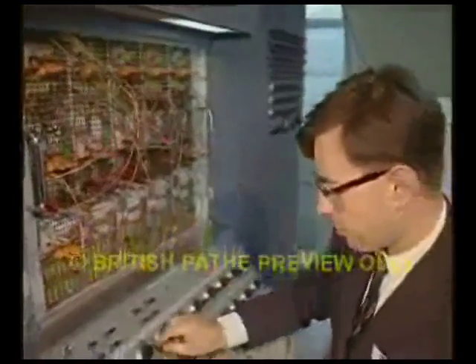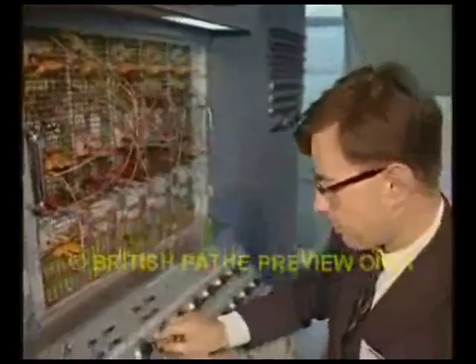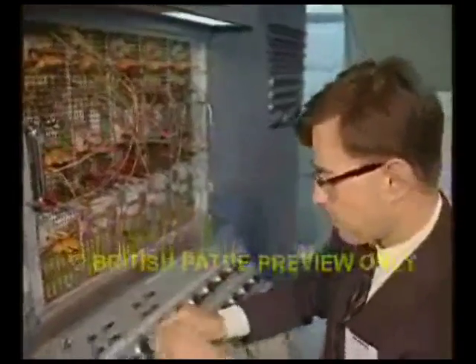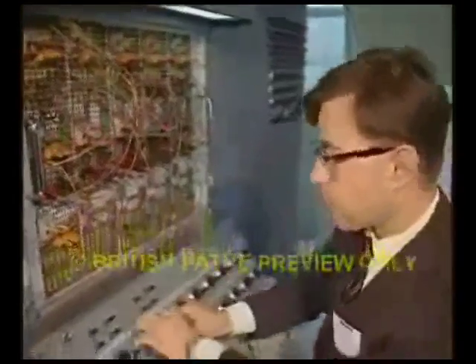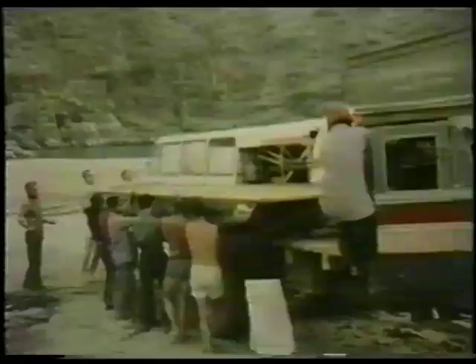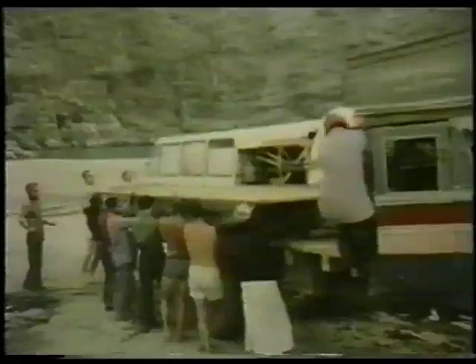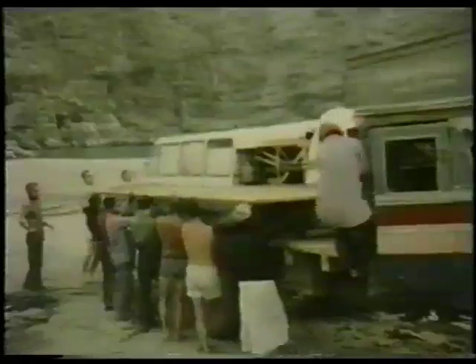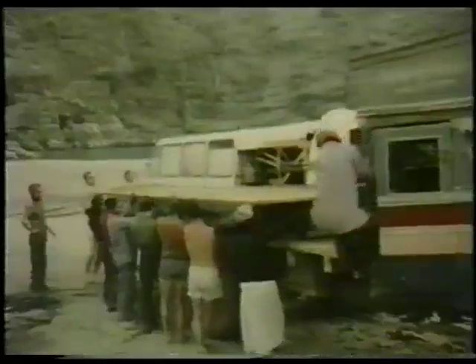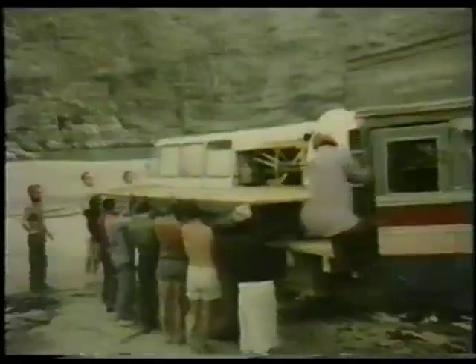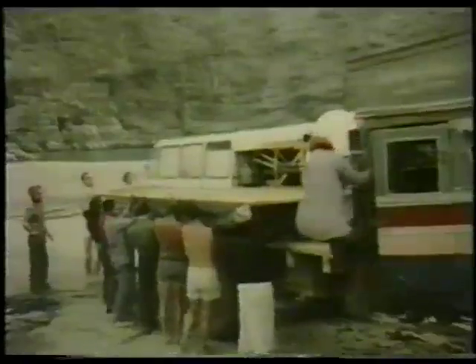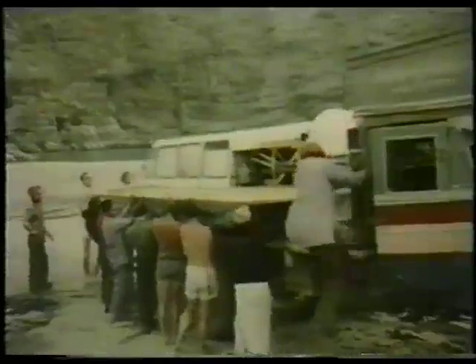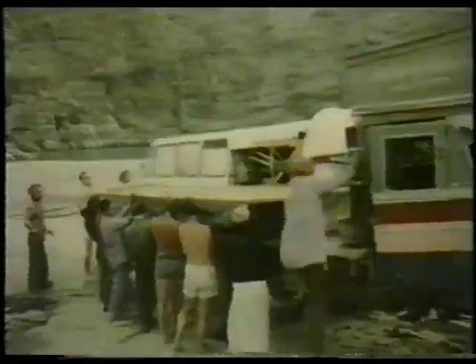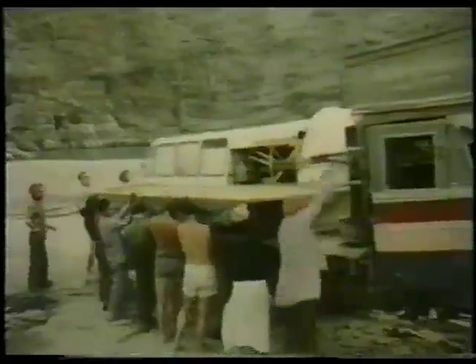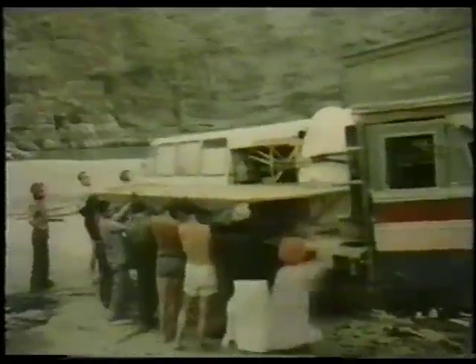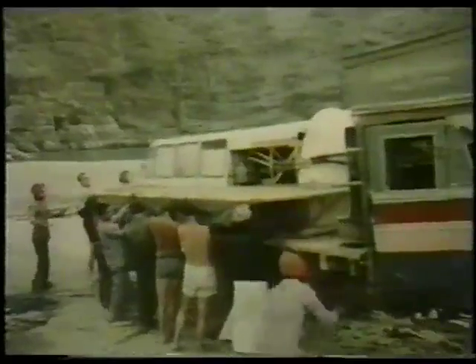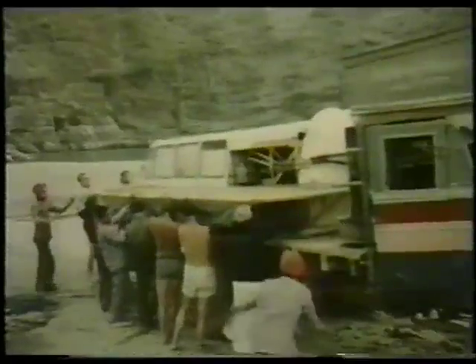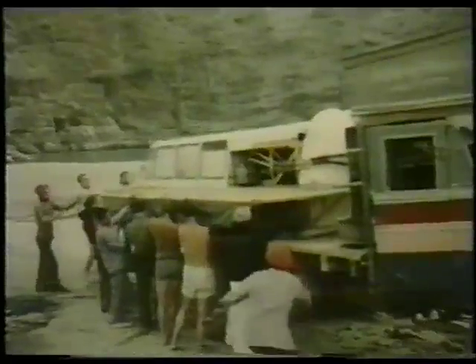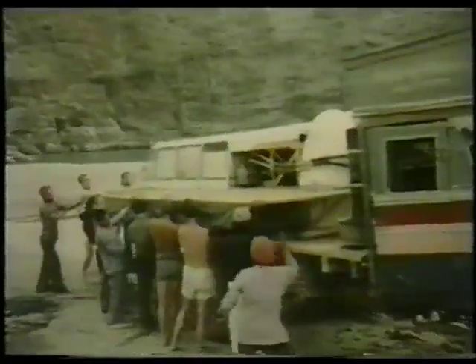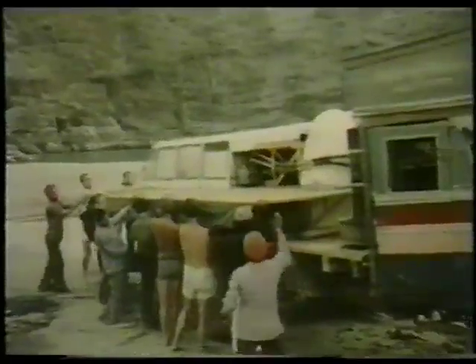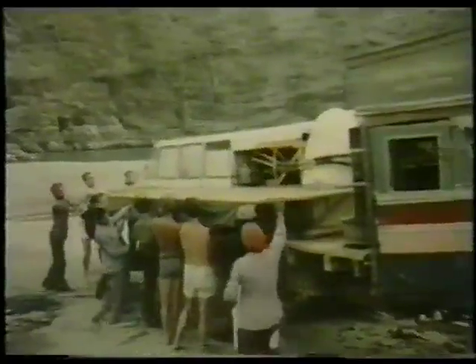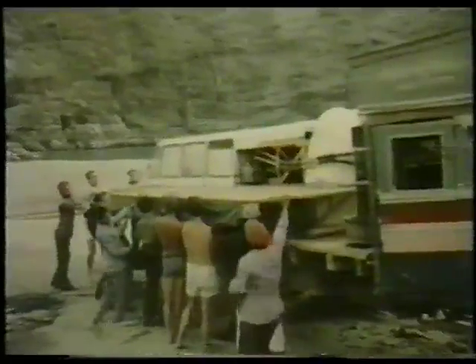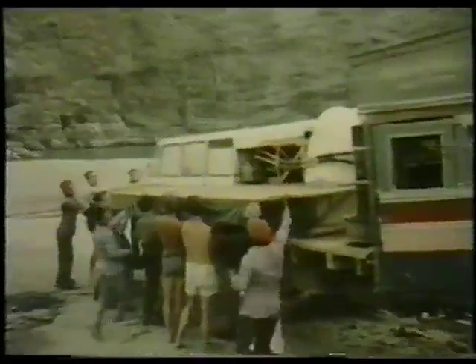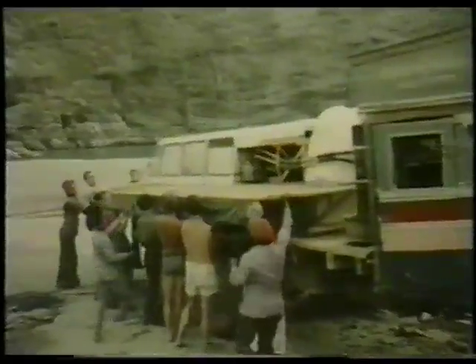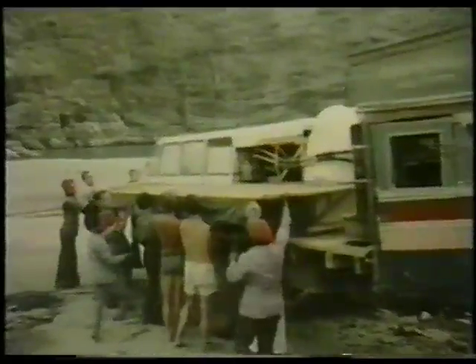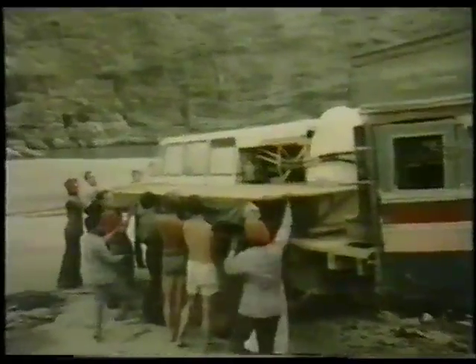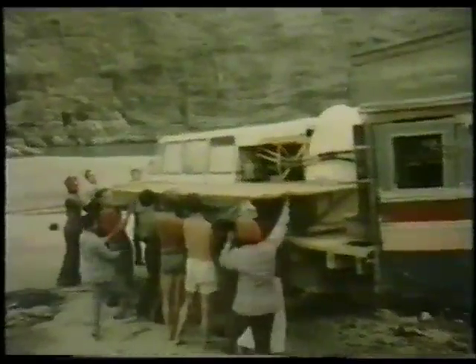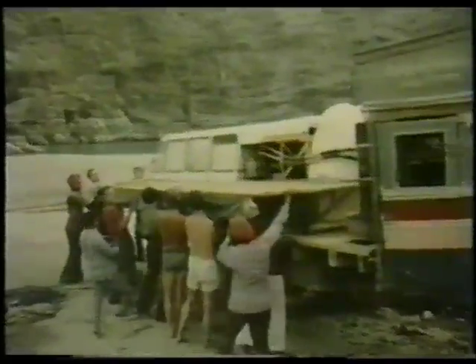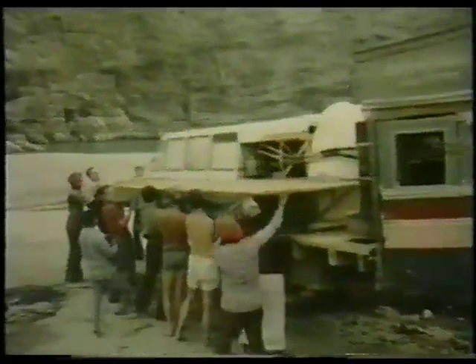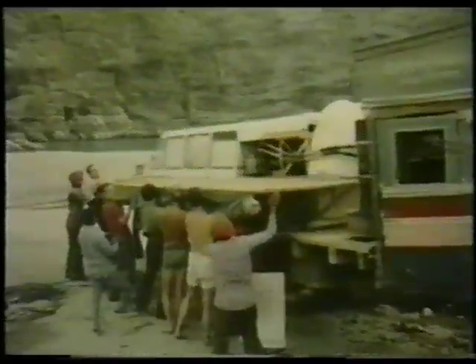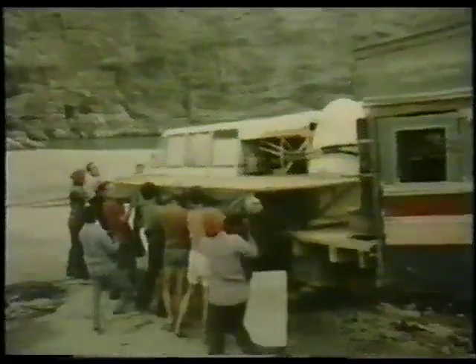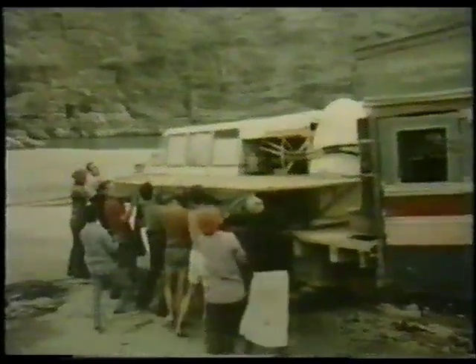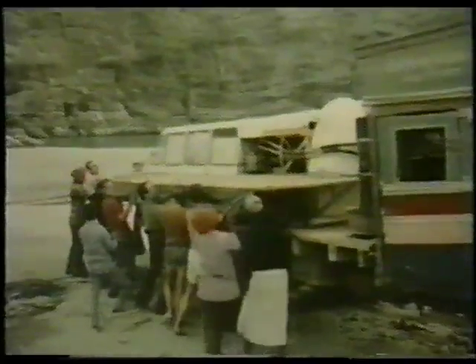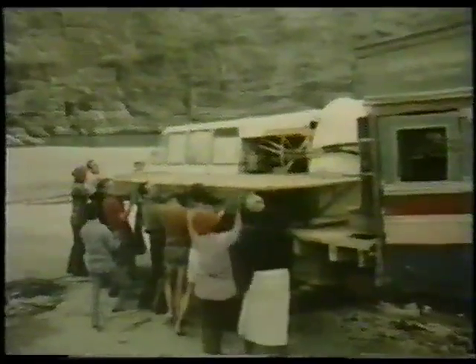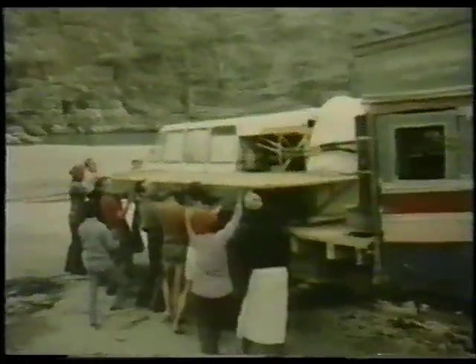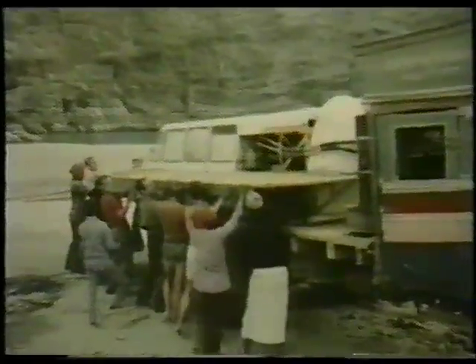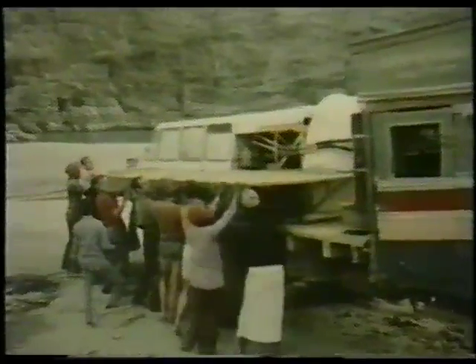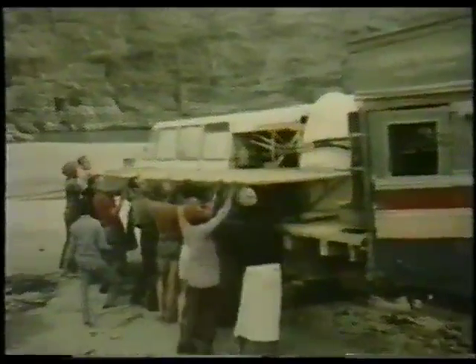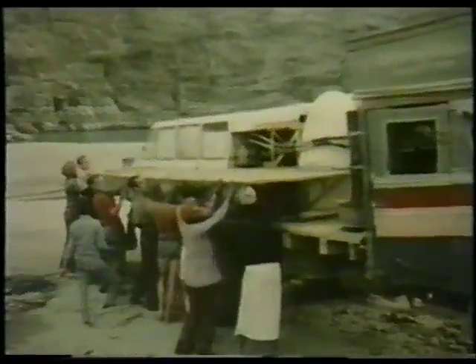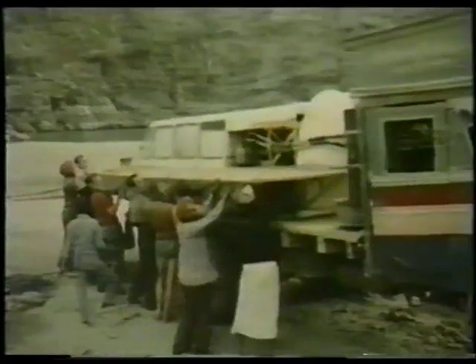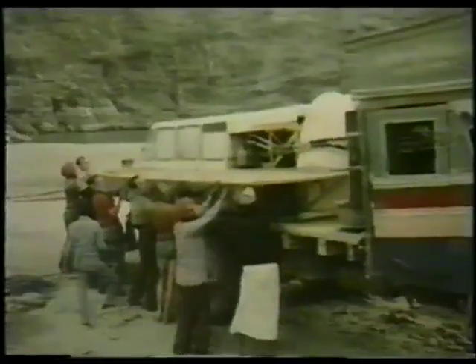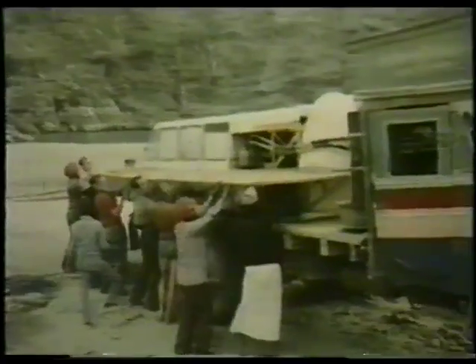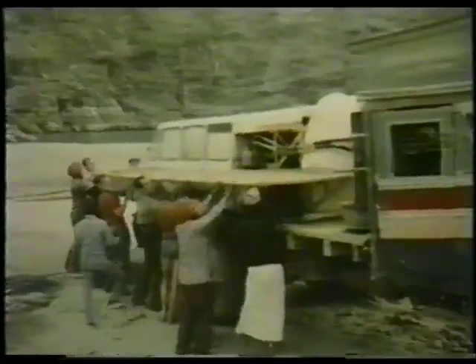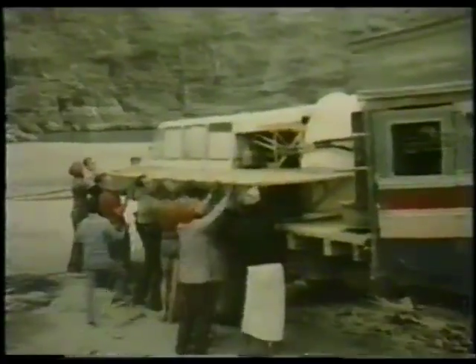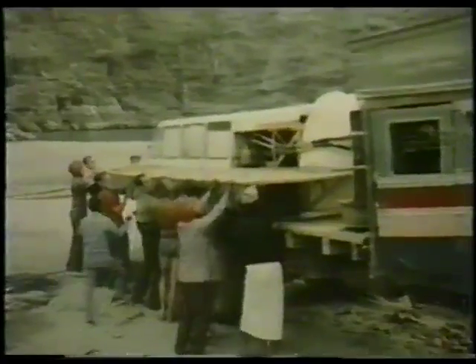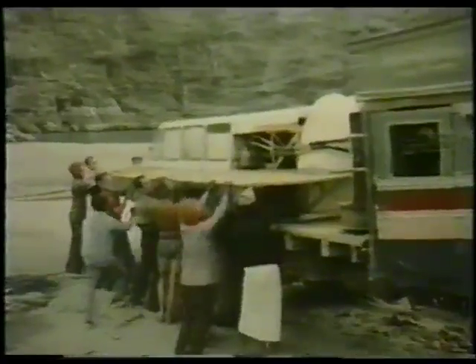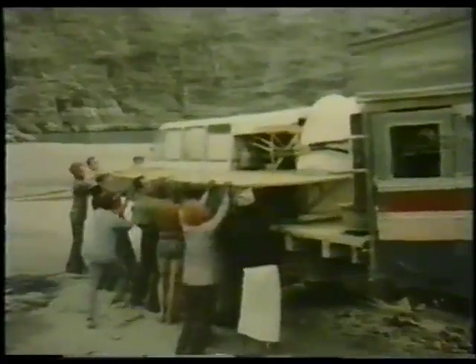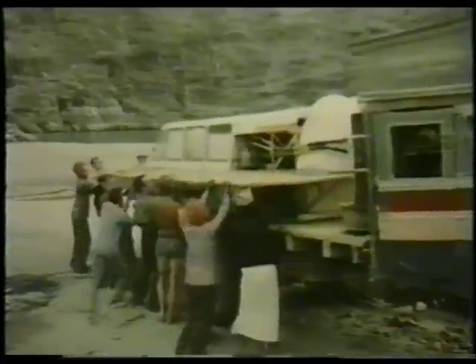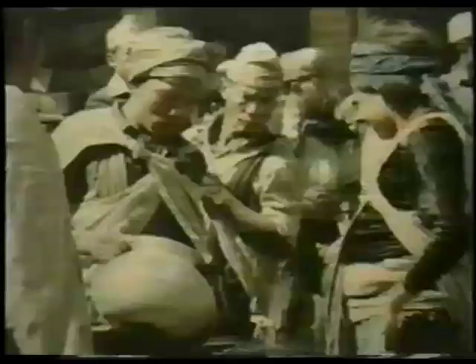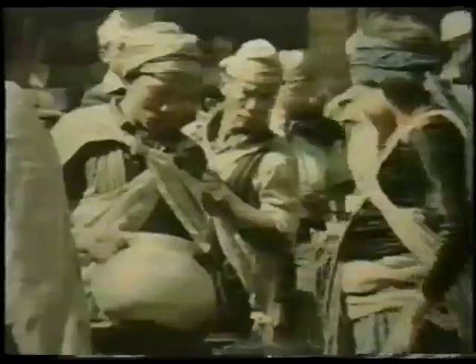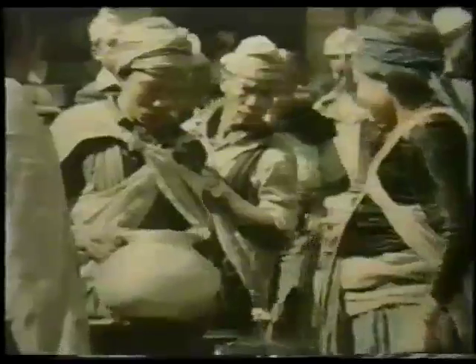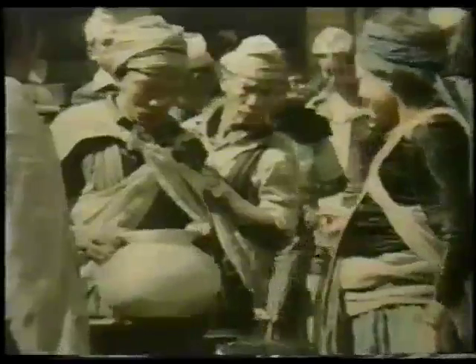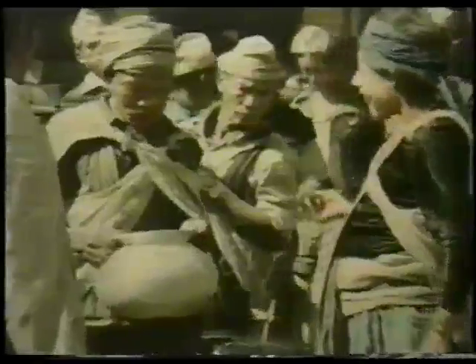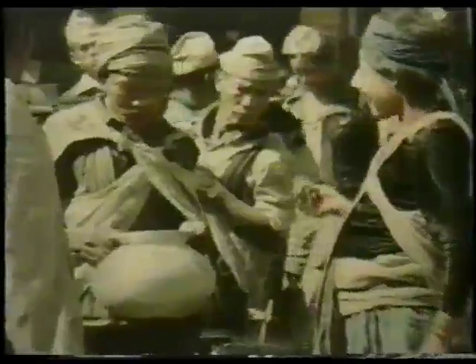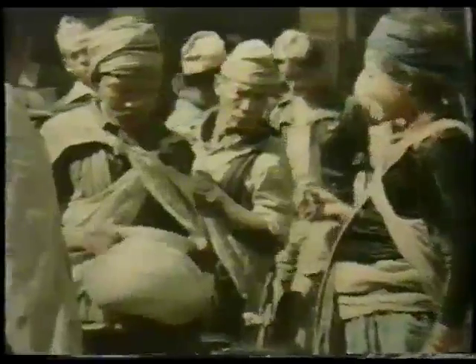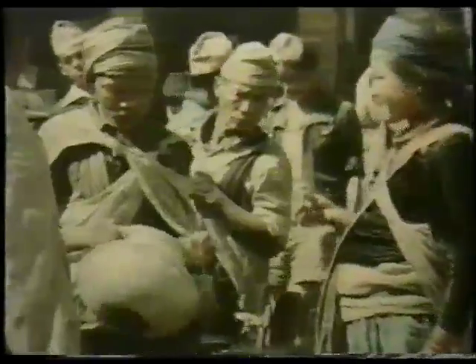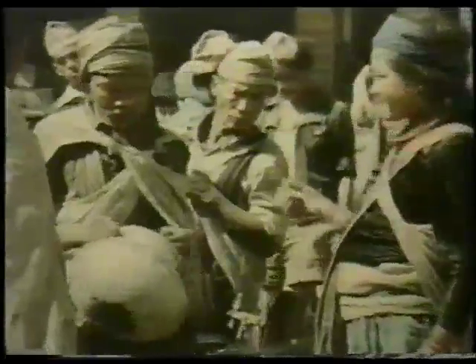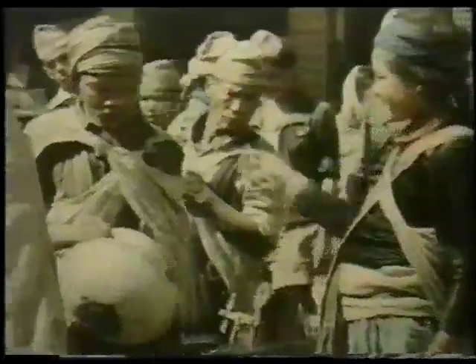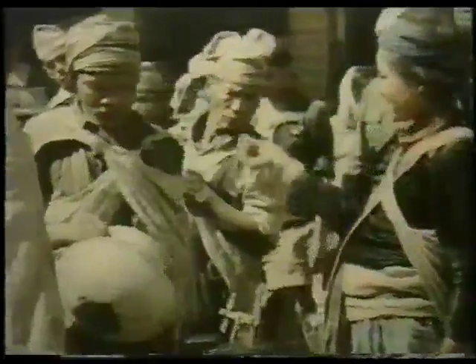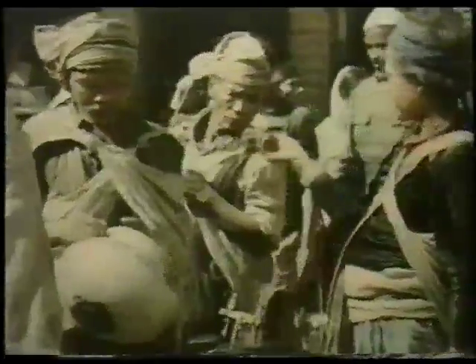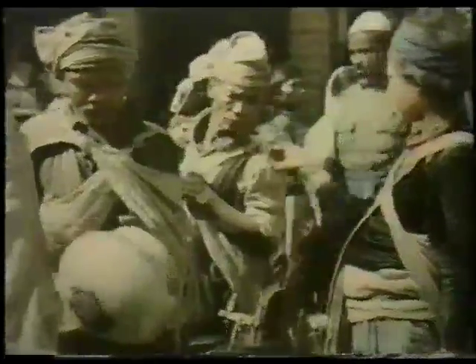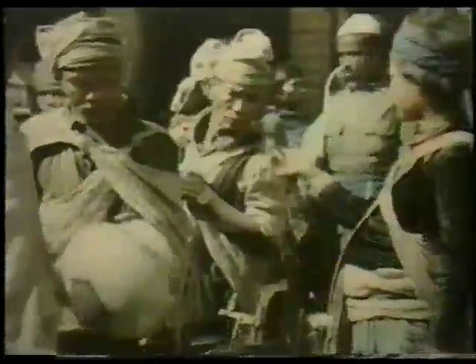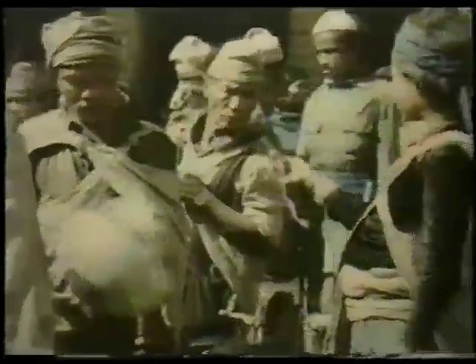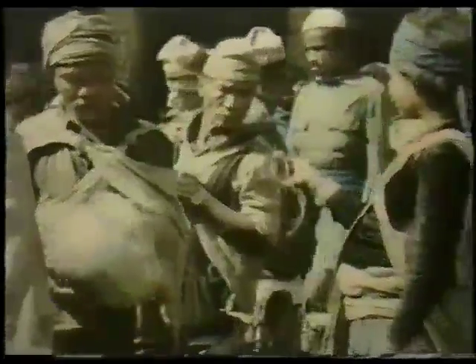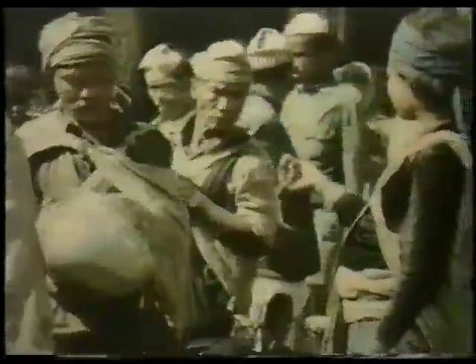In 1978, River Rover Mark II was selected by the British Ministry of Defence for the Joint Services Expedition to Nepal.